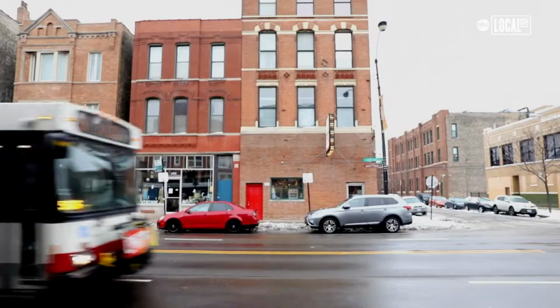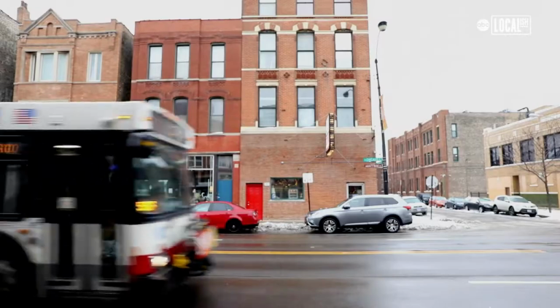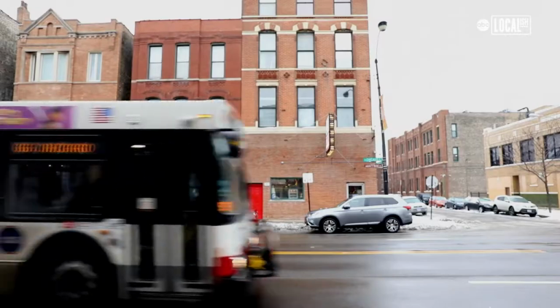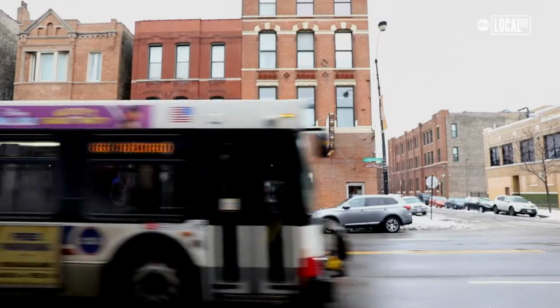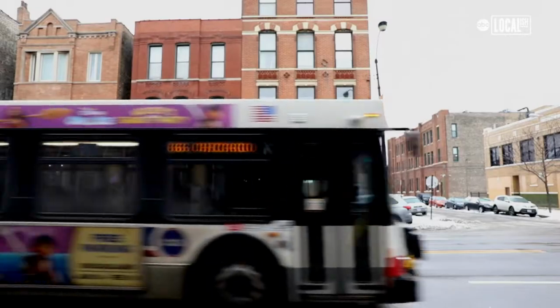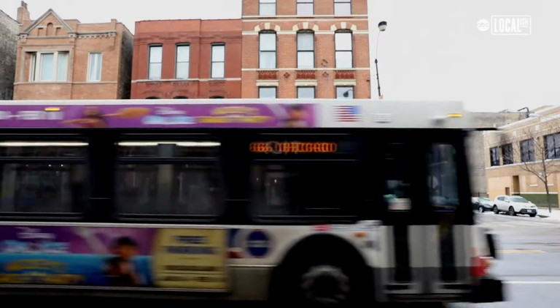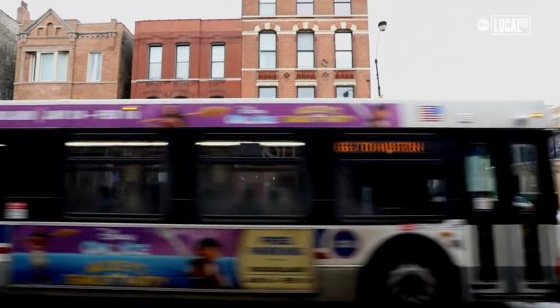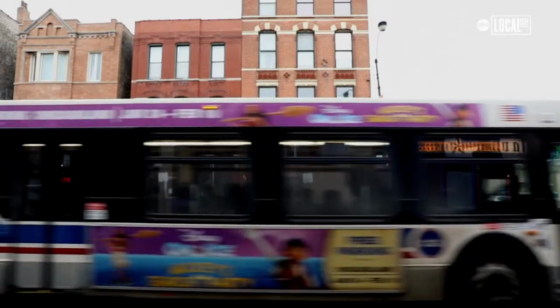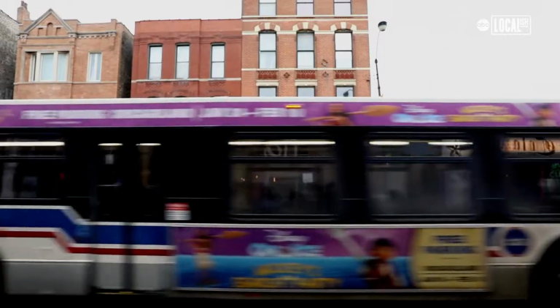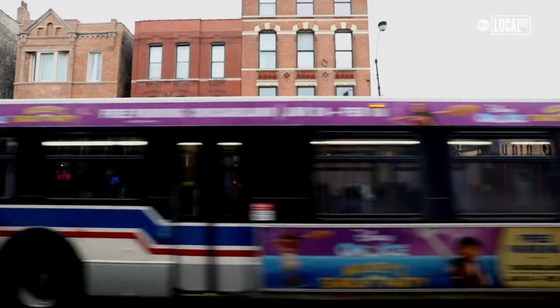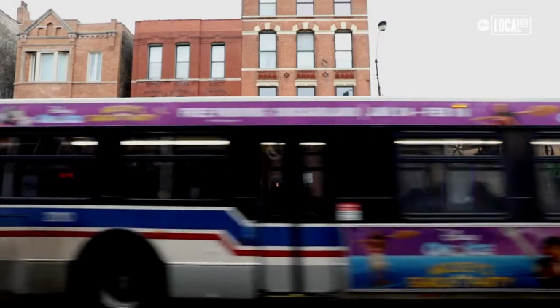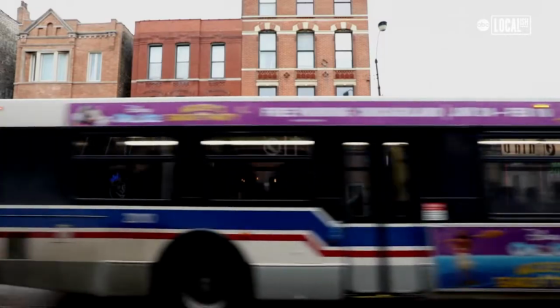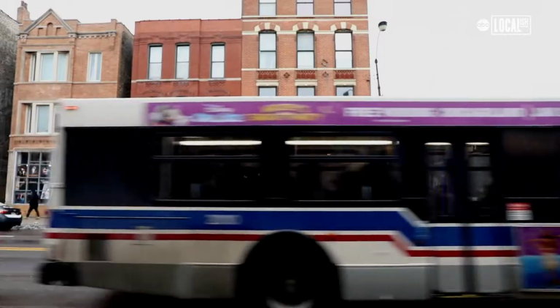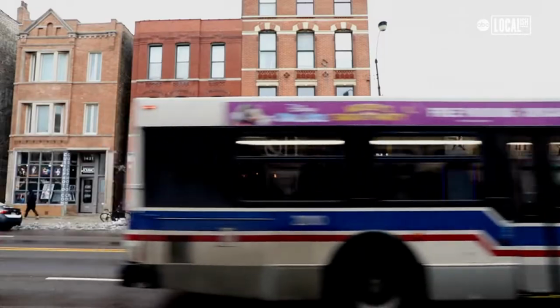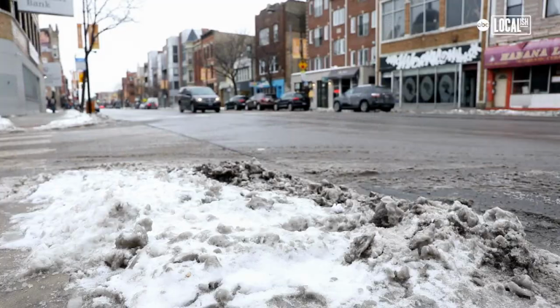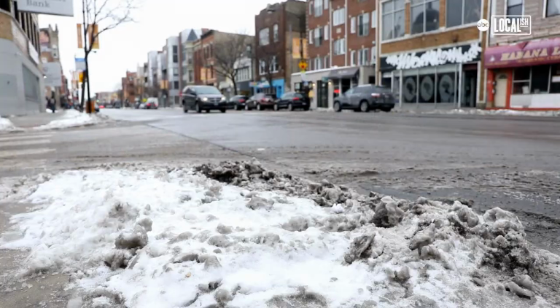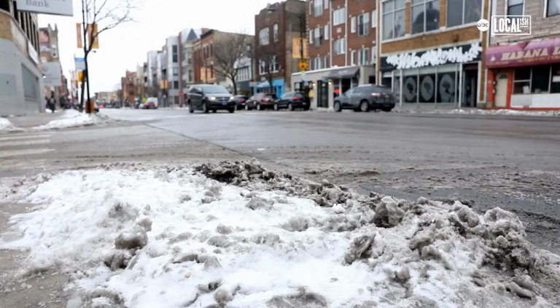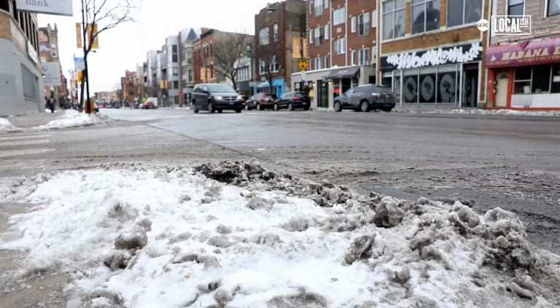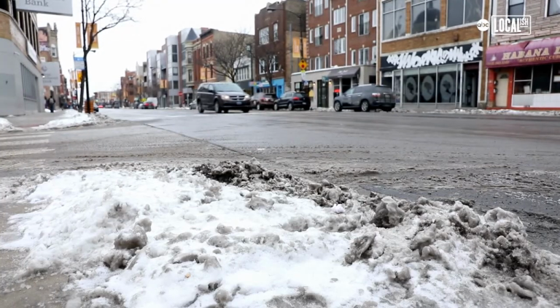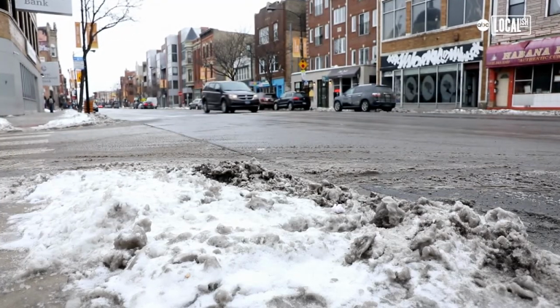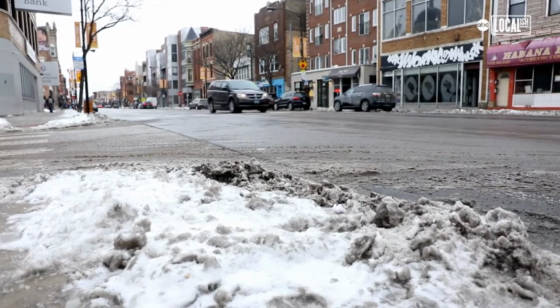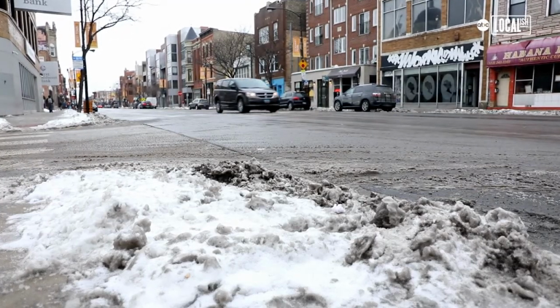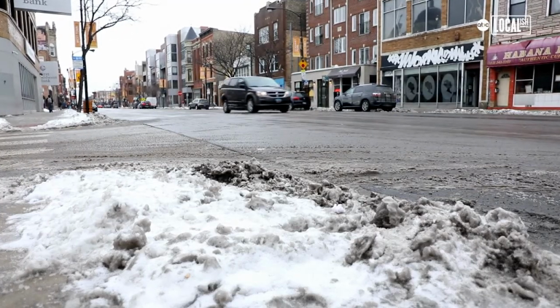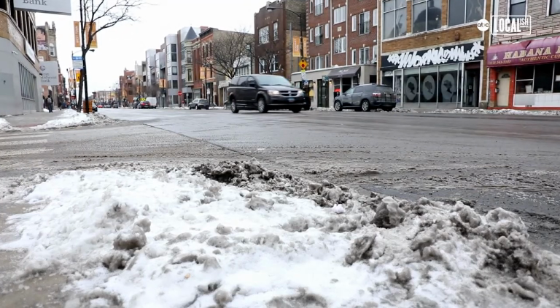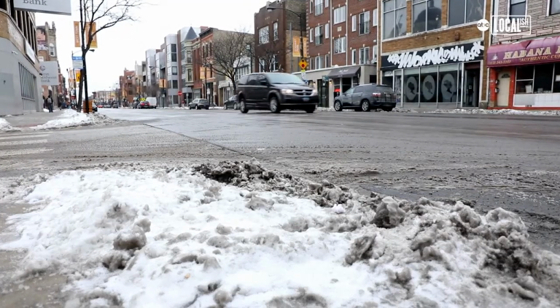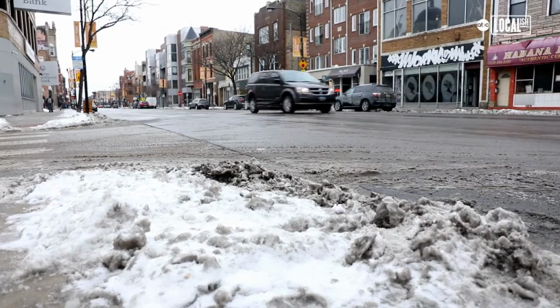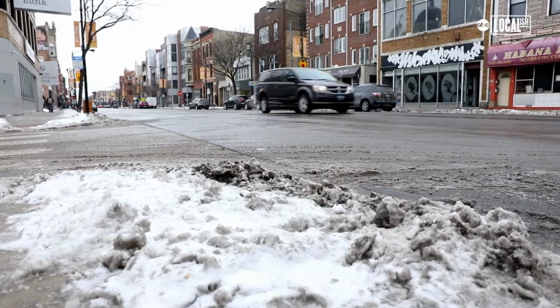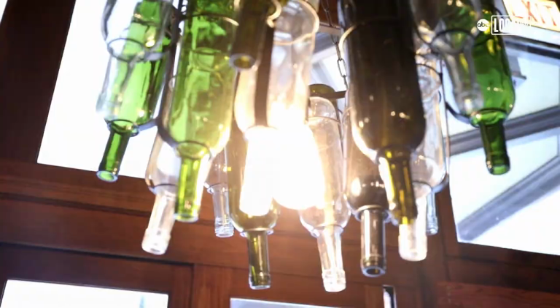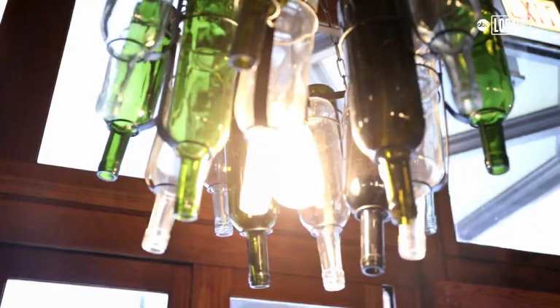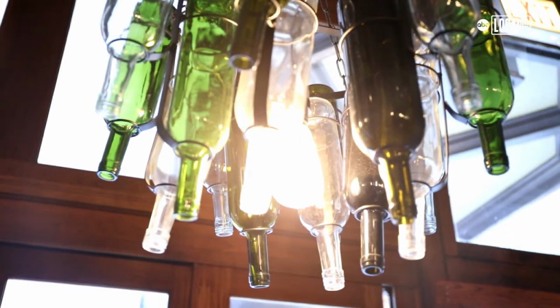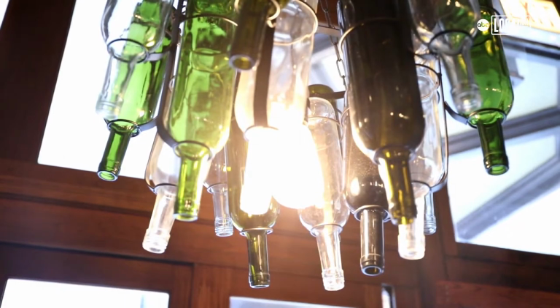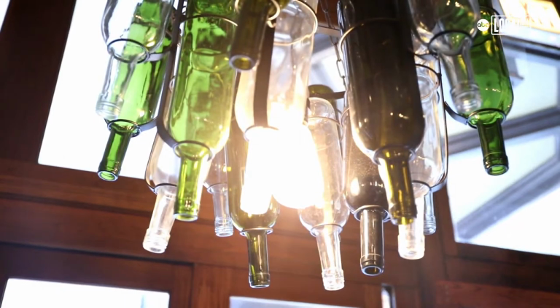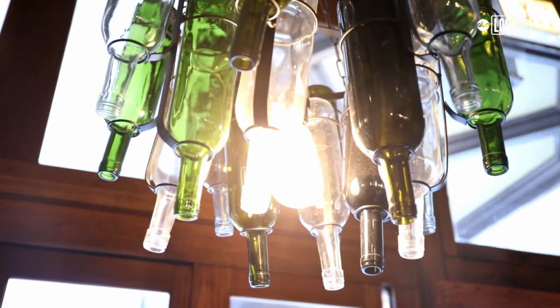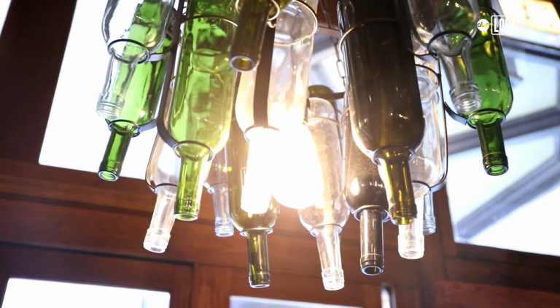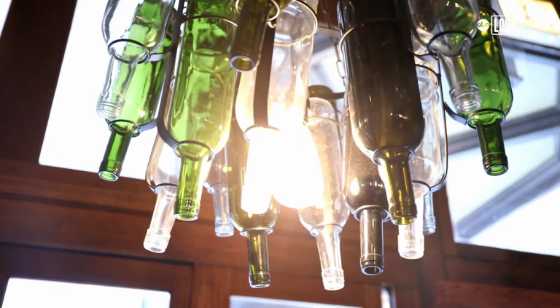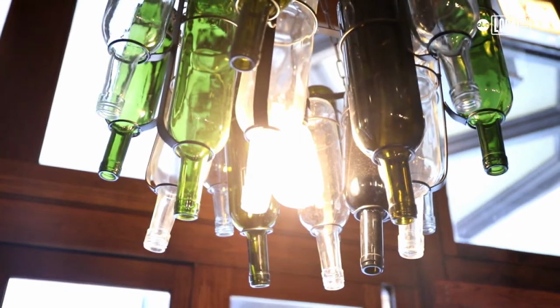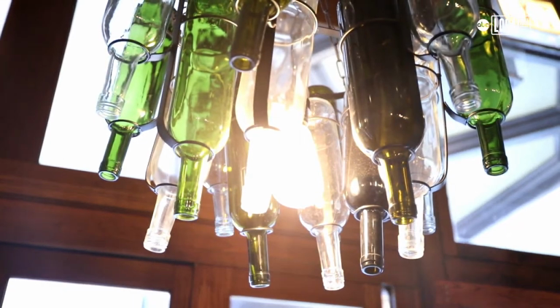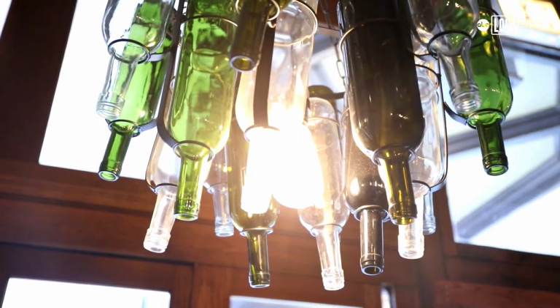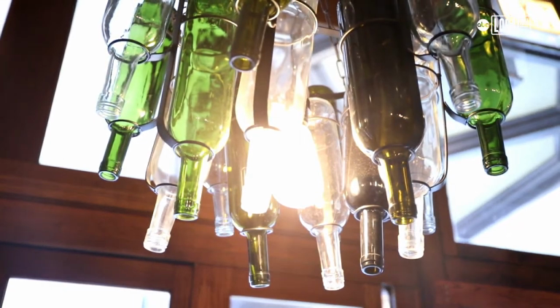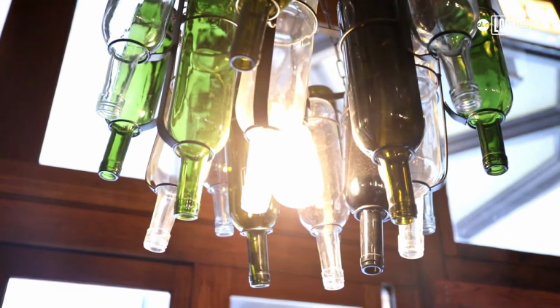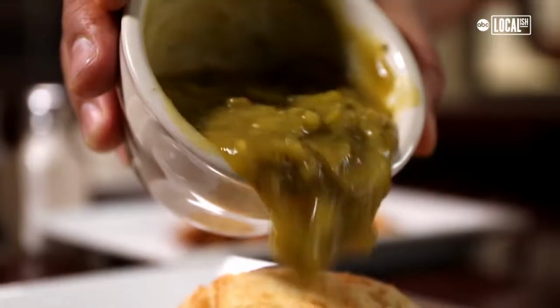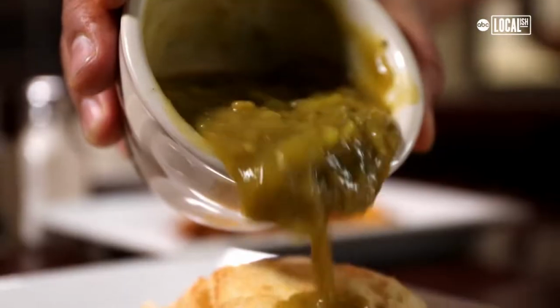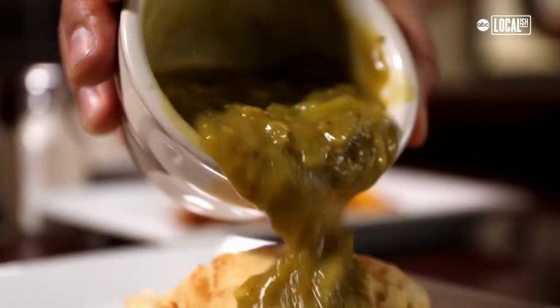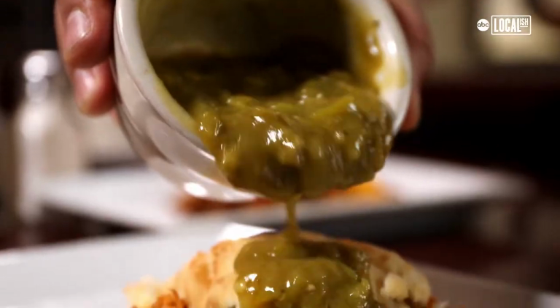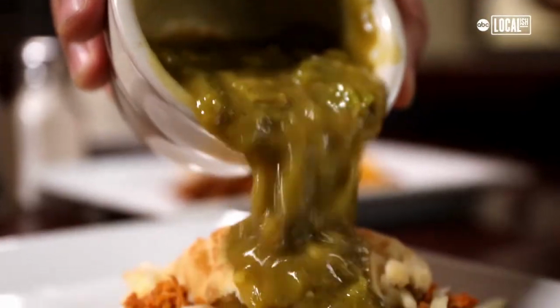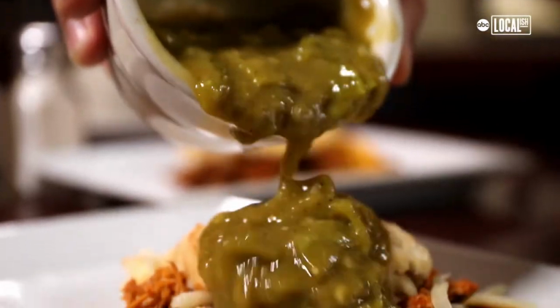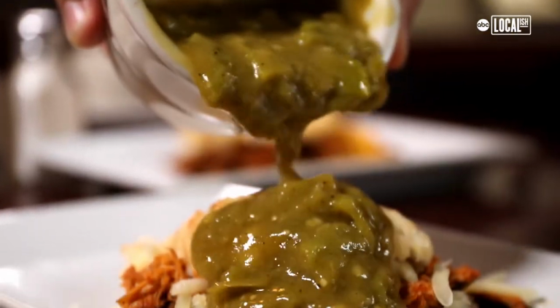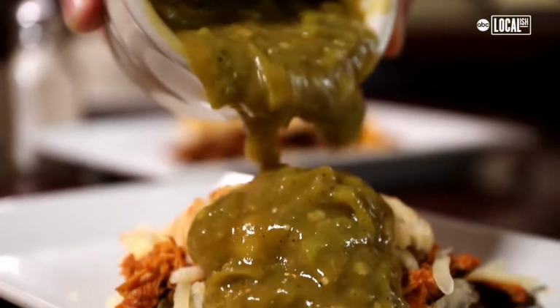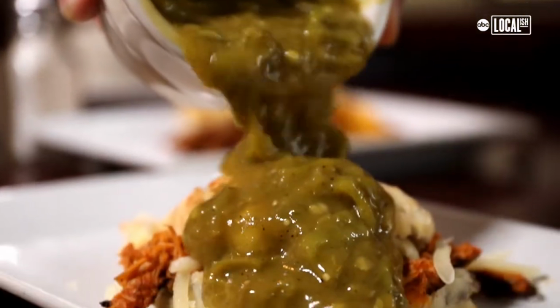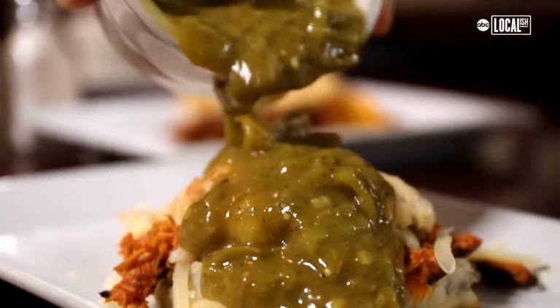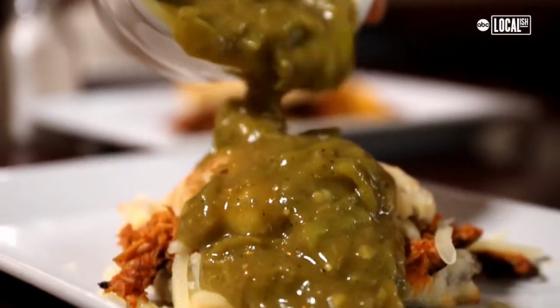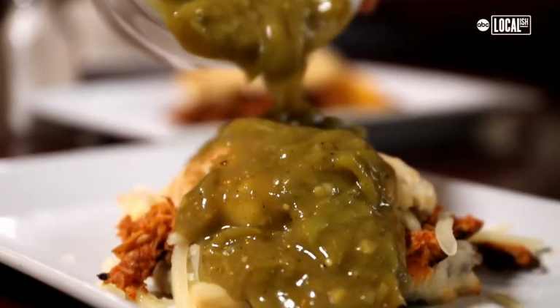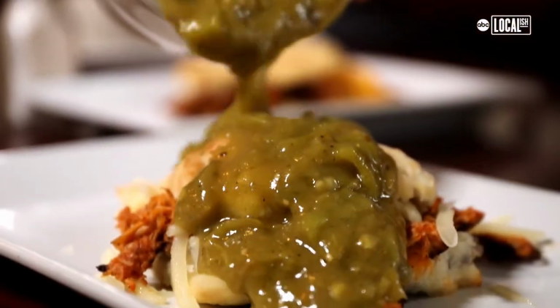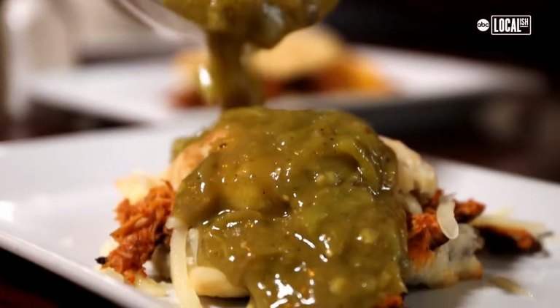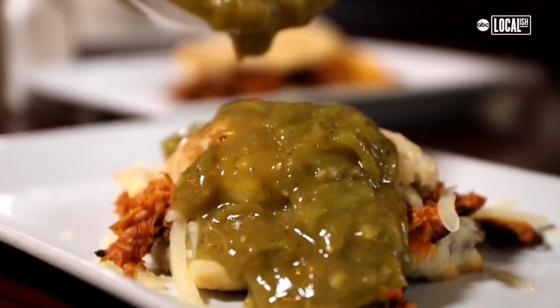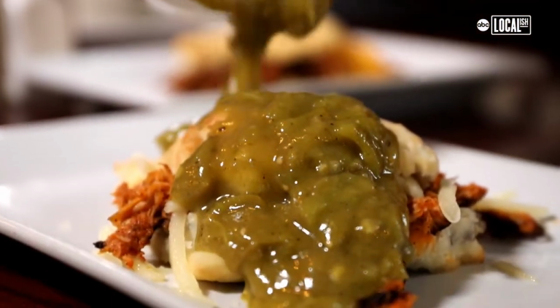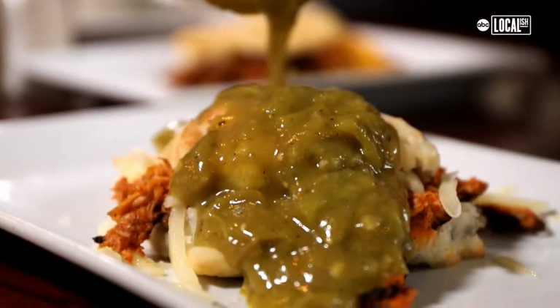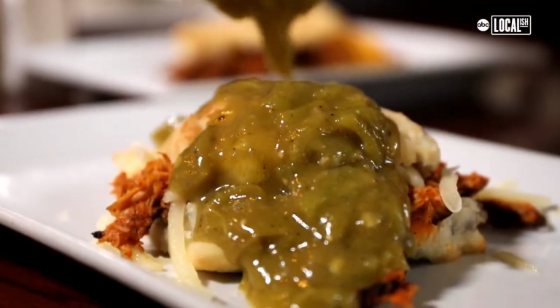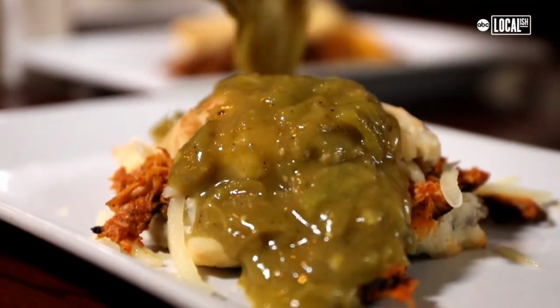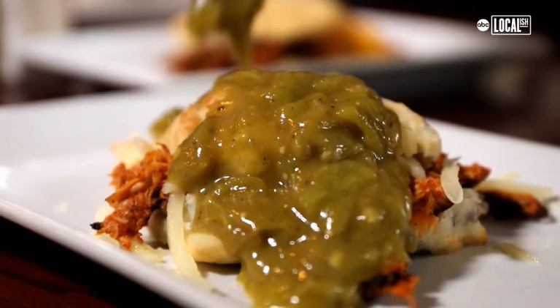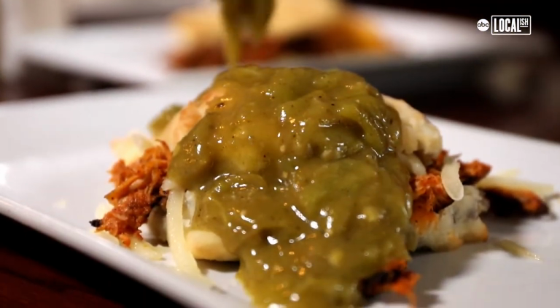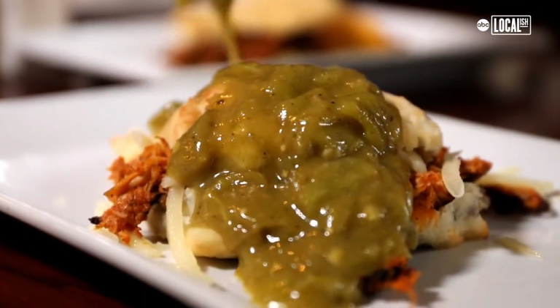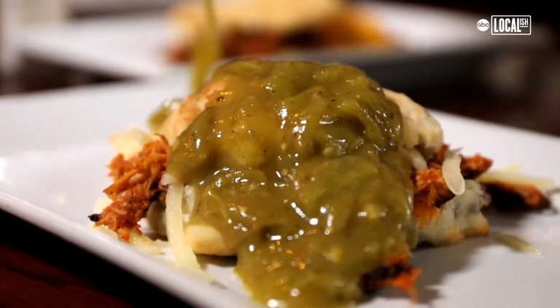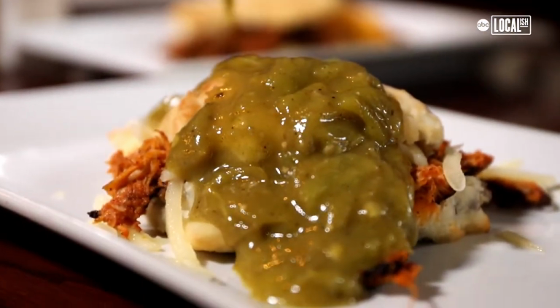Even on the coldest winter days in the middle of Chicago's winters, you can have a little bit of sunshine with a nice warm sopapilla from the state of New Mexico.